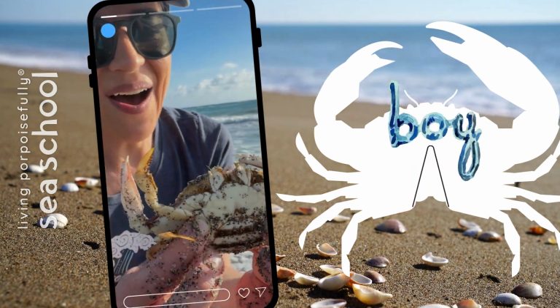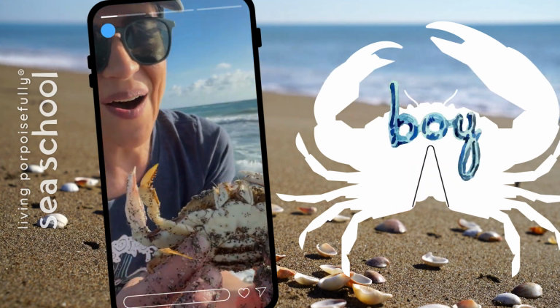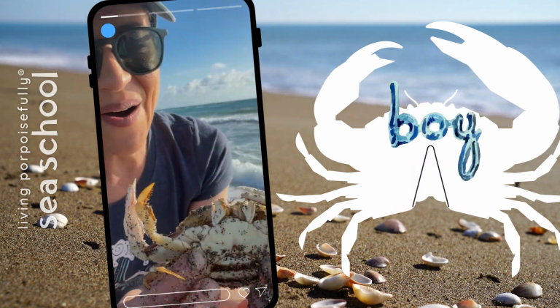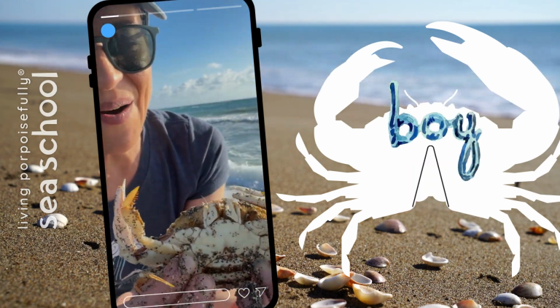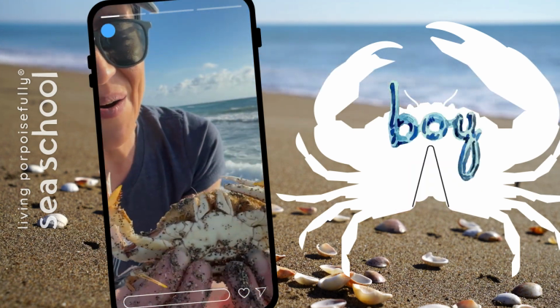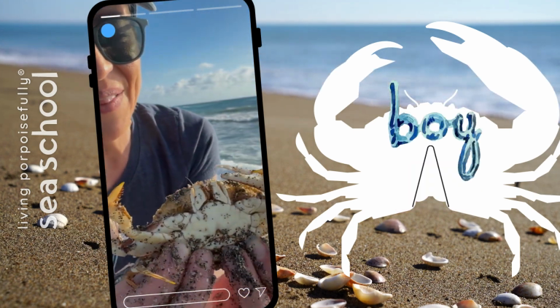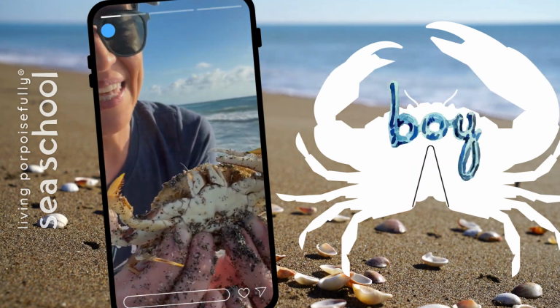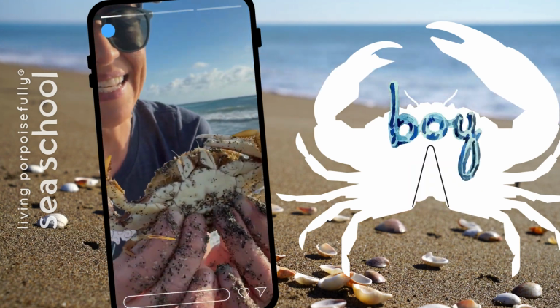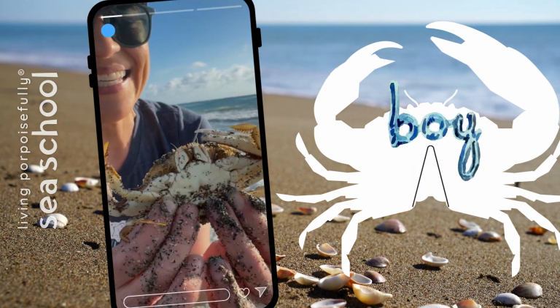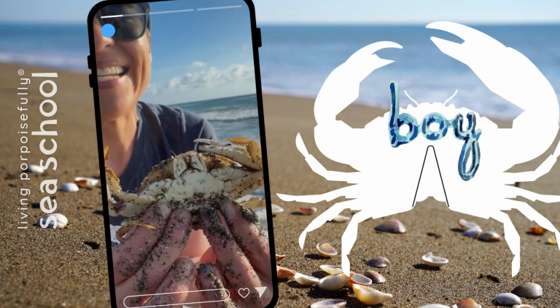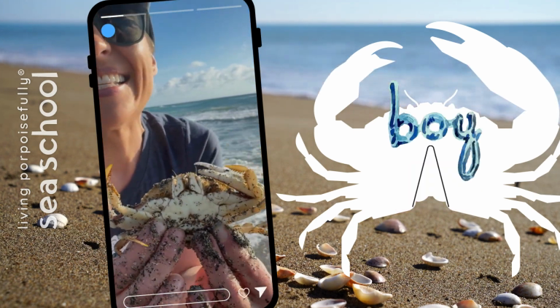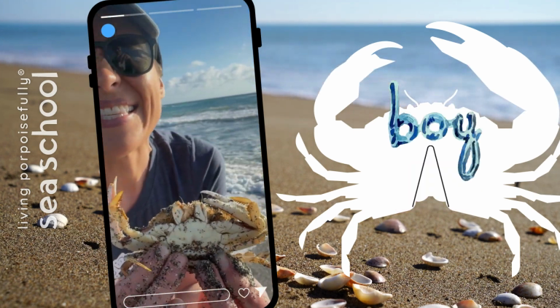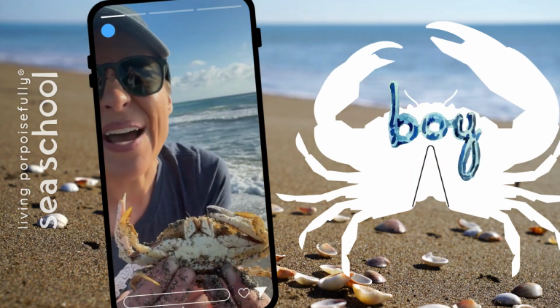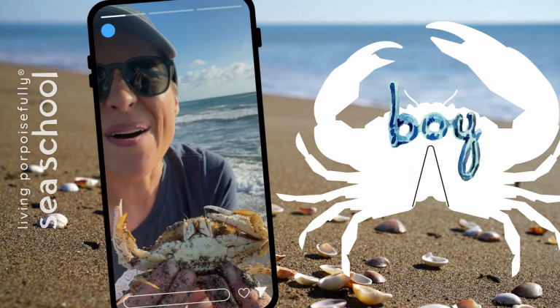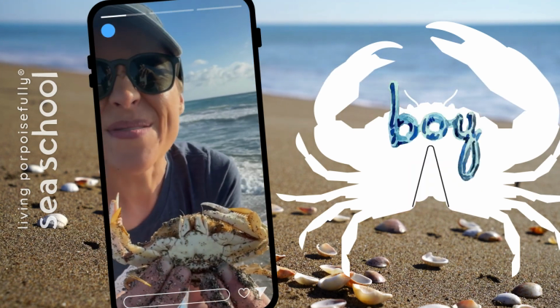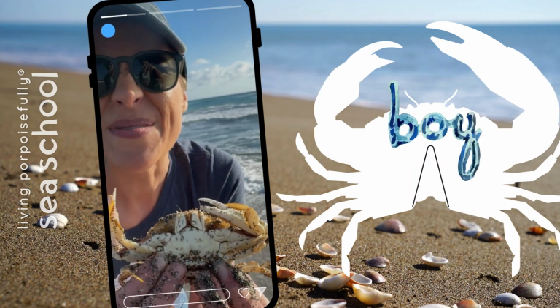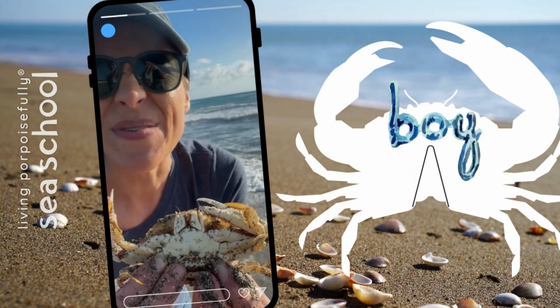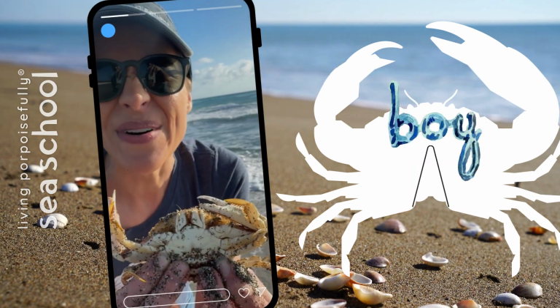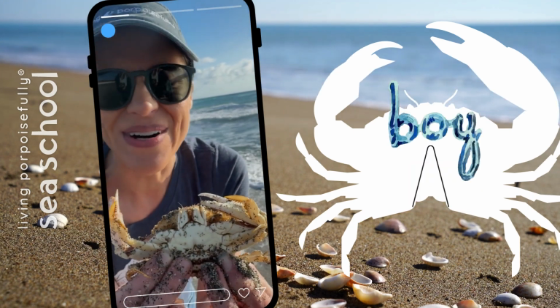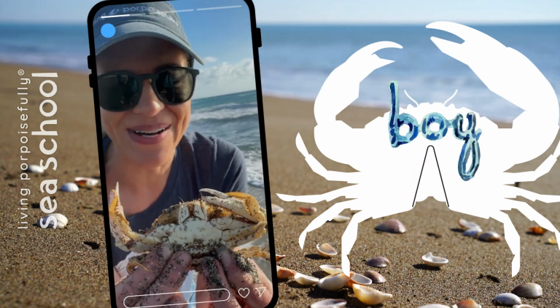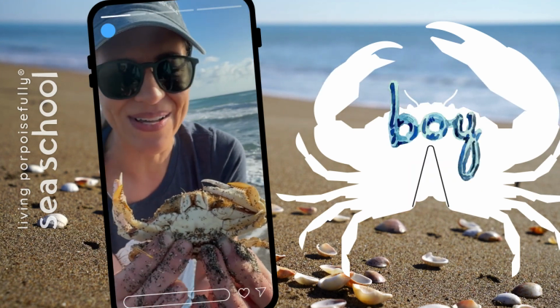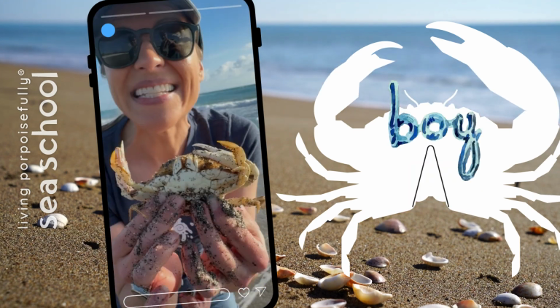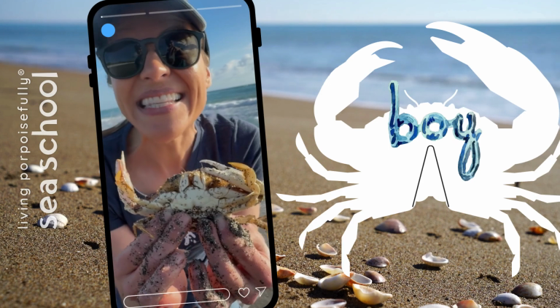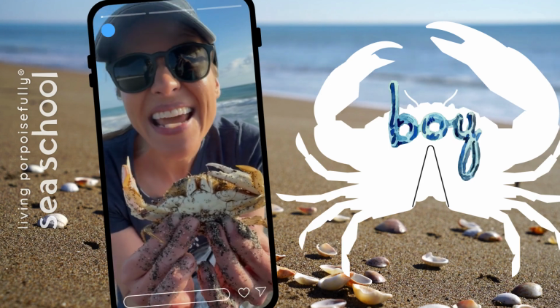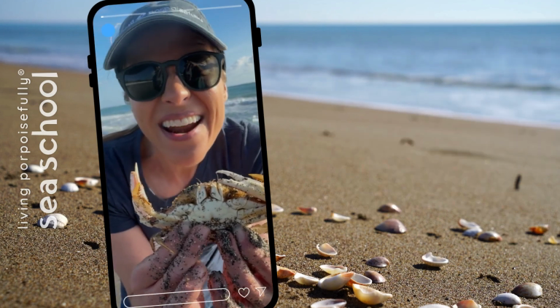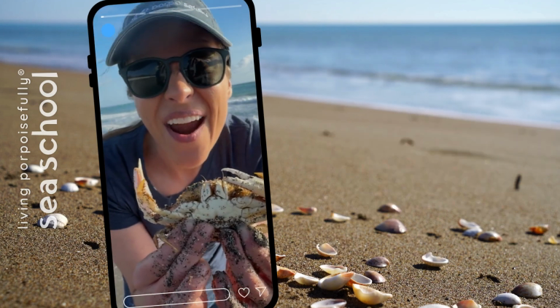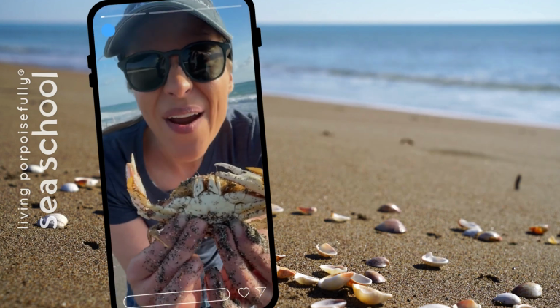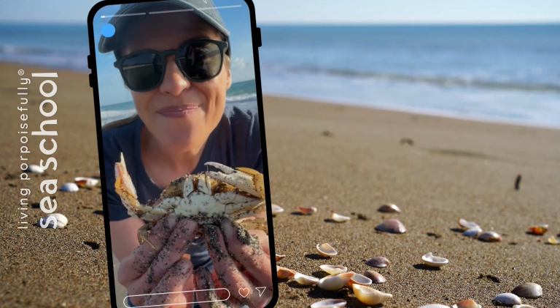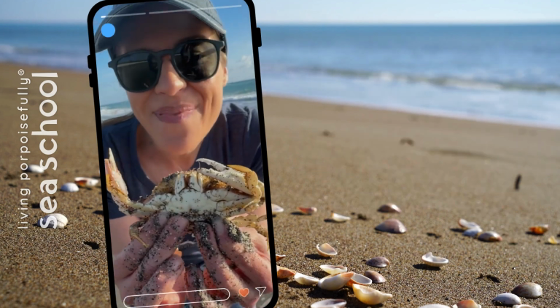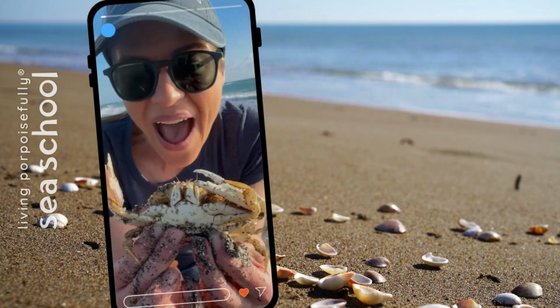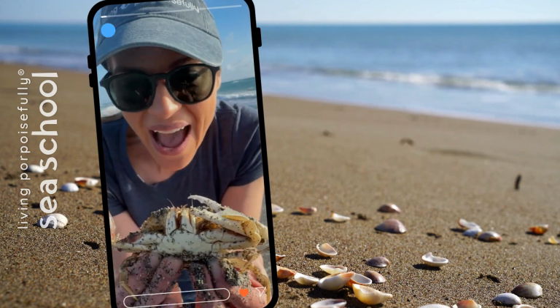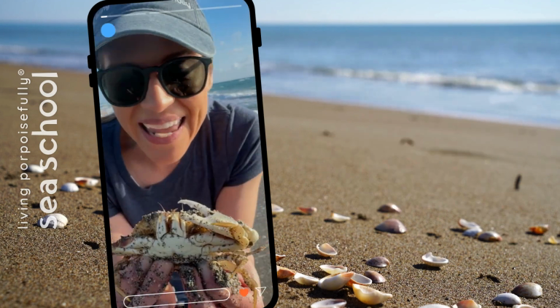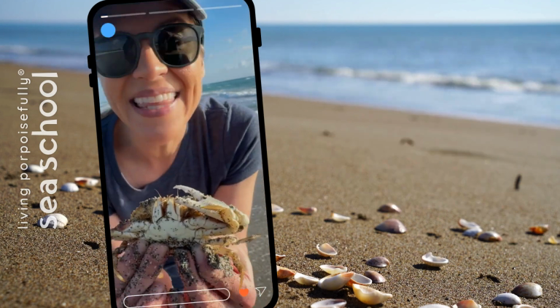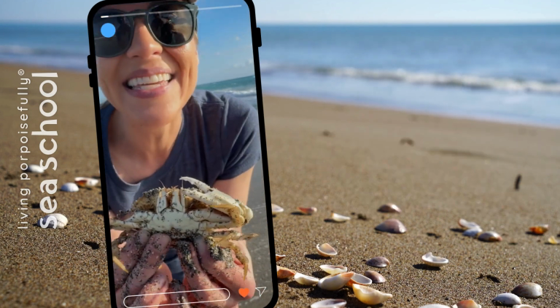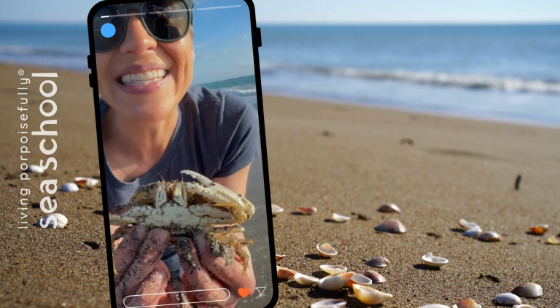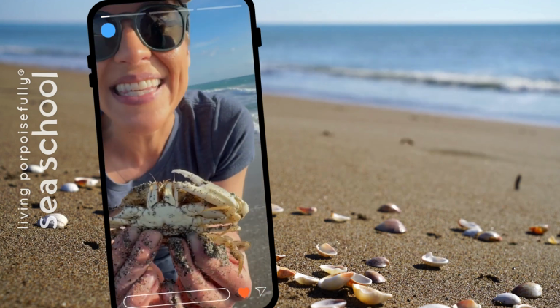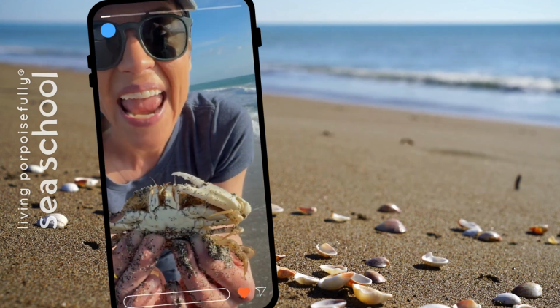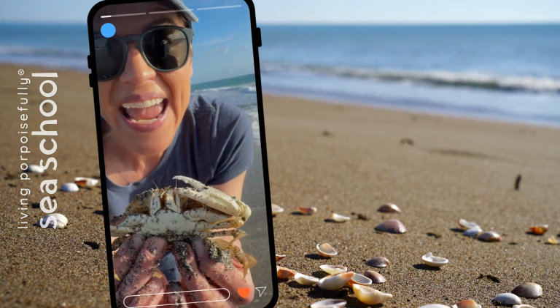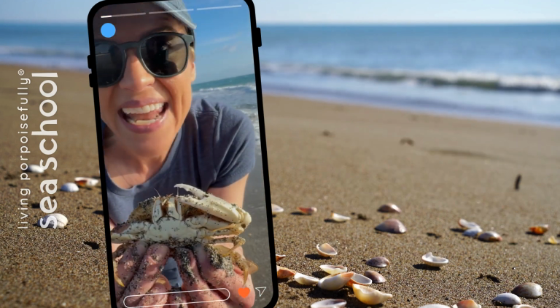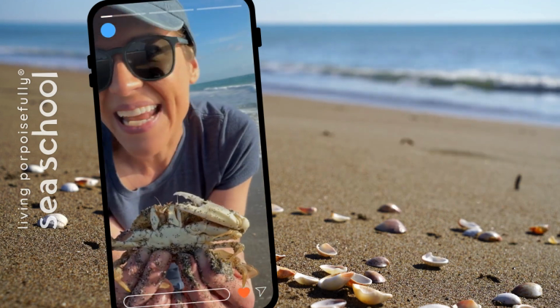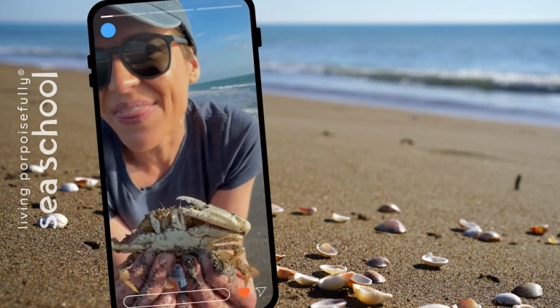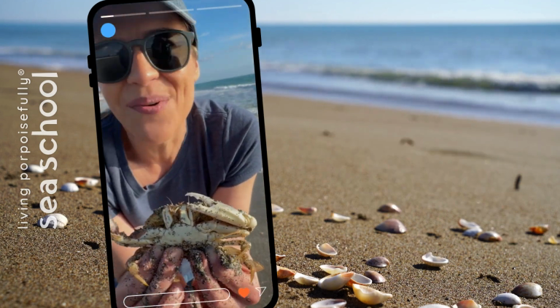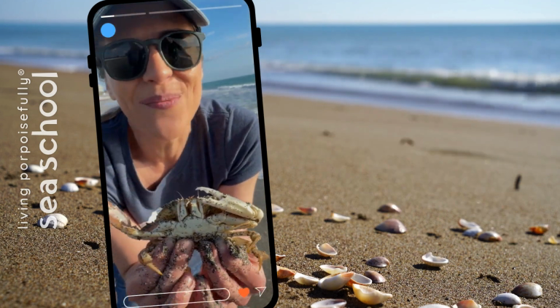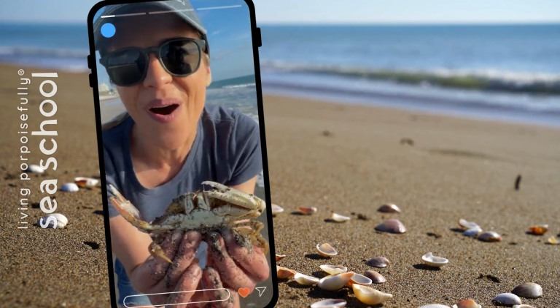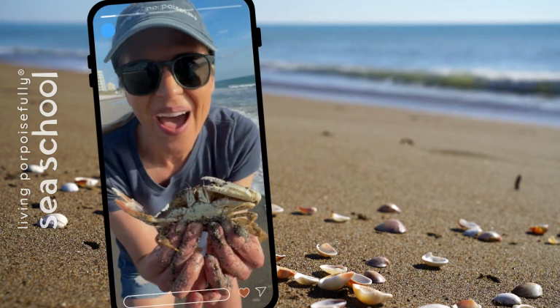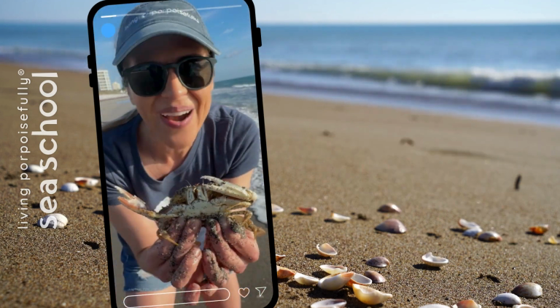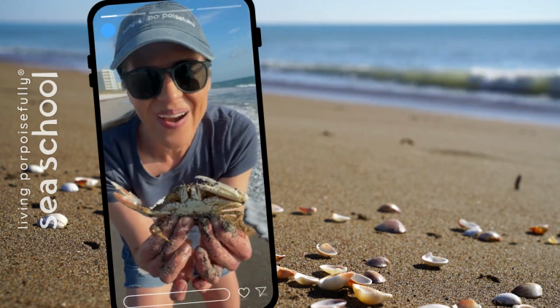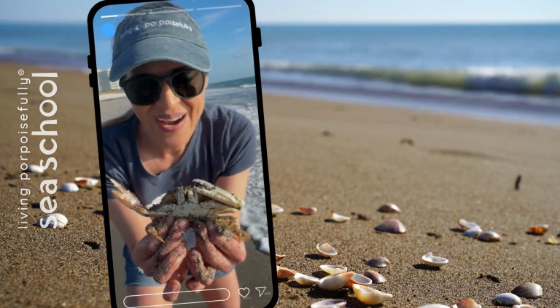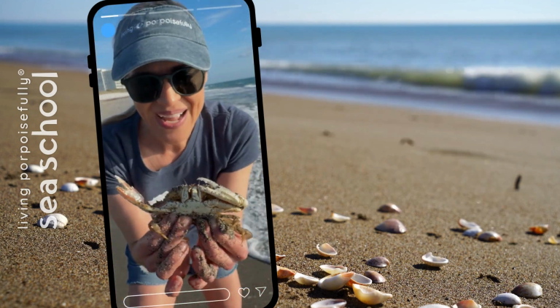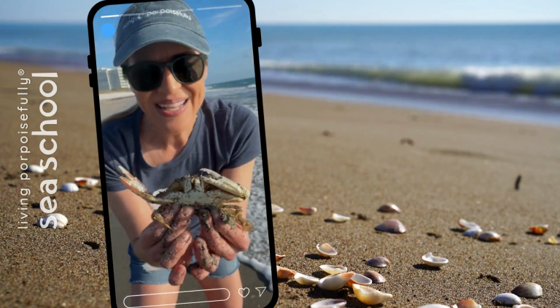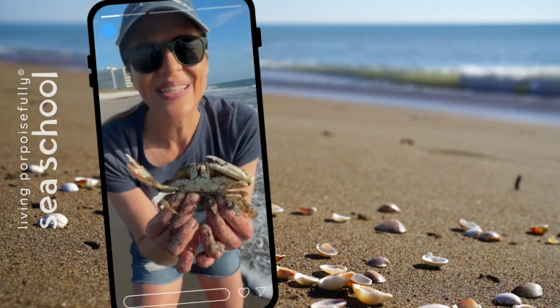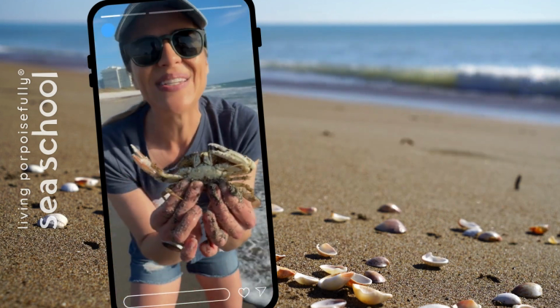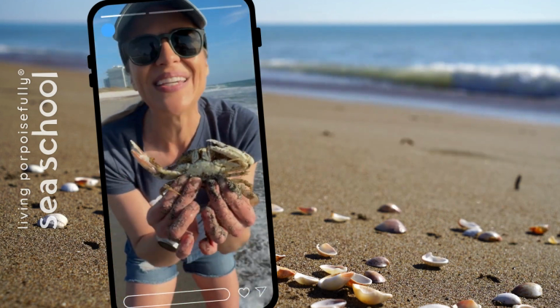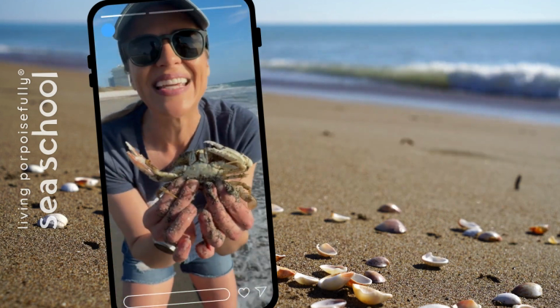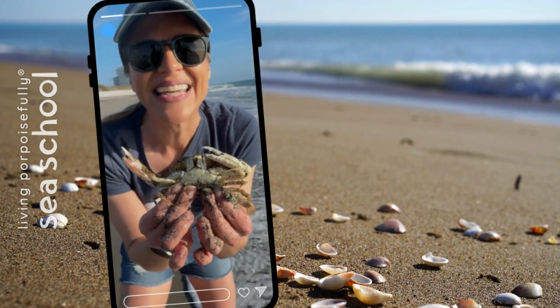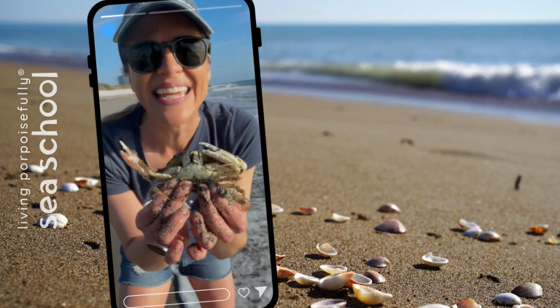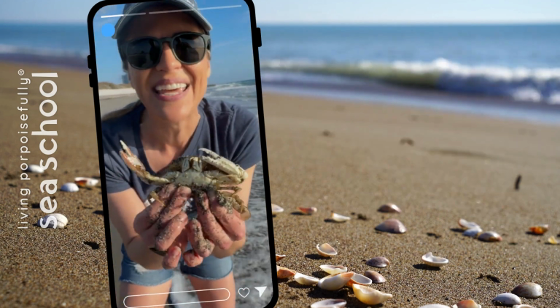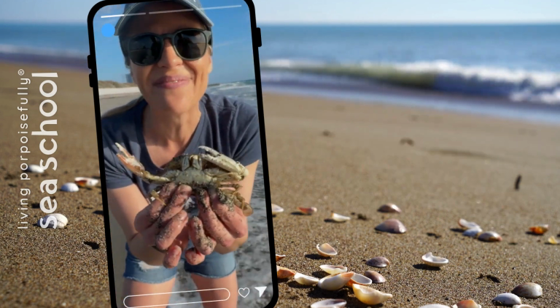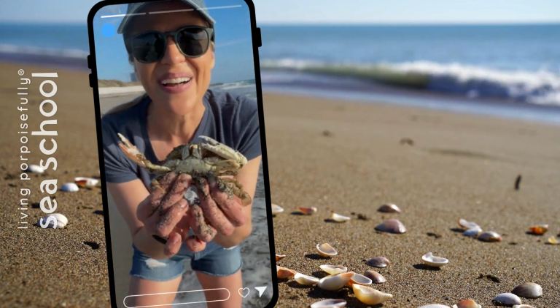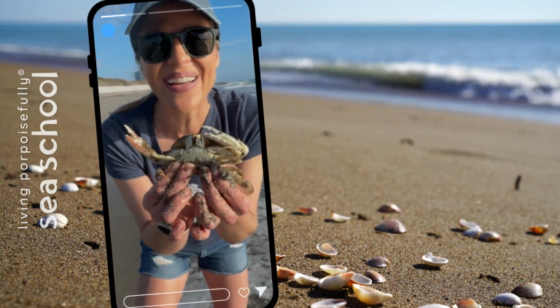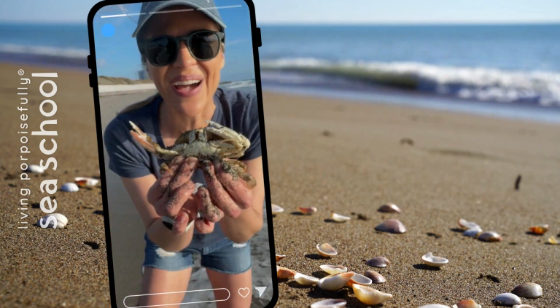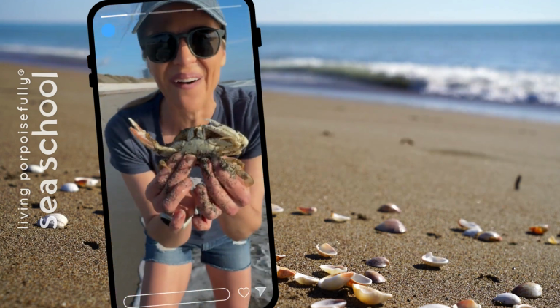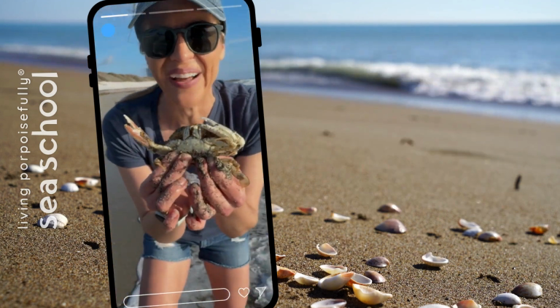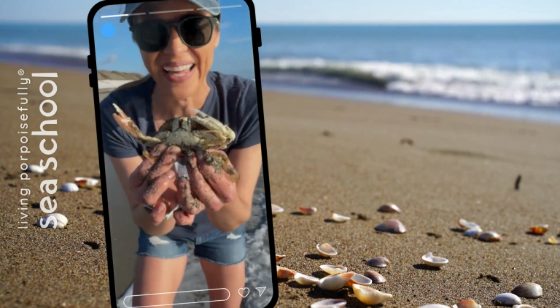This is so cool! Let's get her back in the sand and the water so she can keep on going!